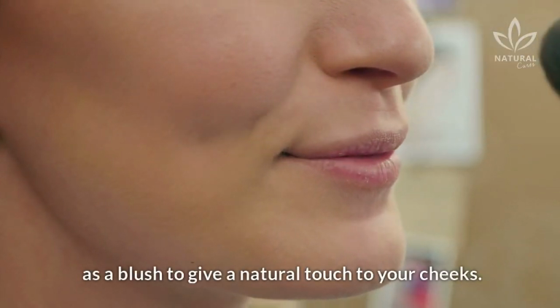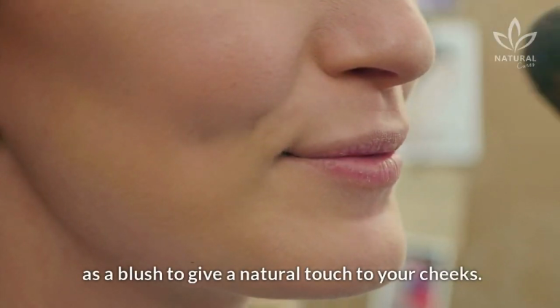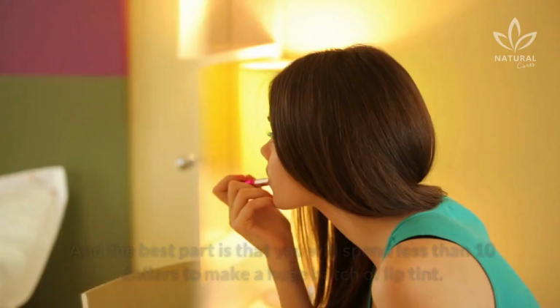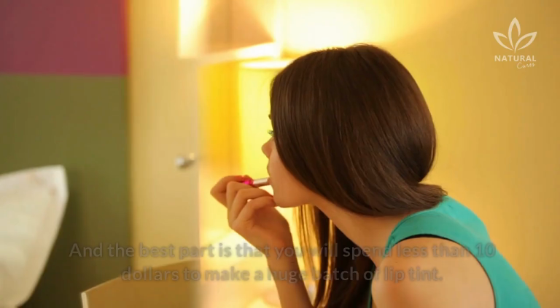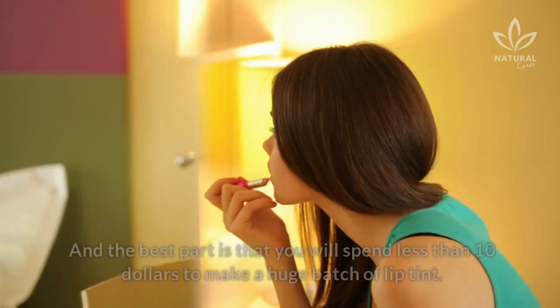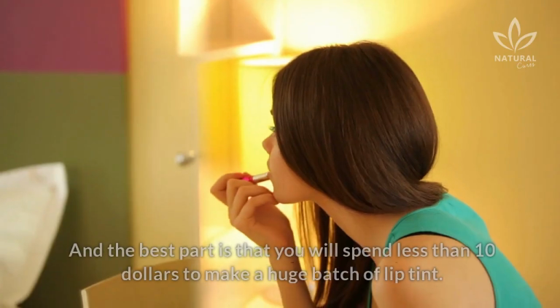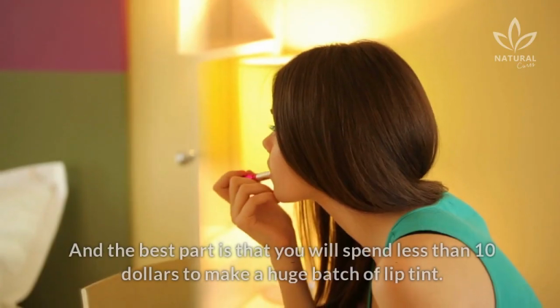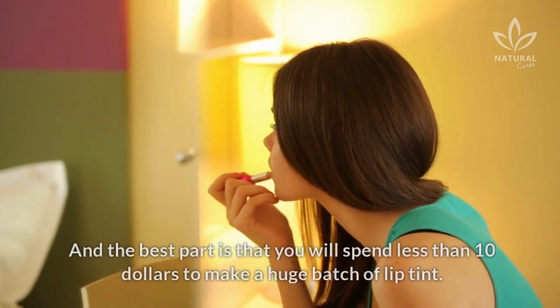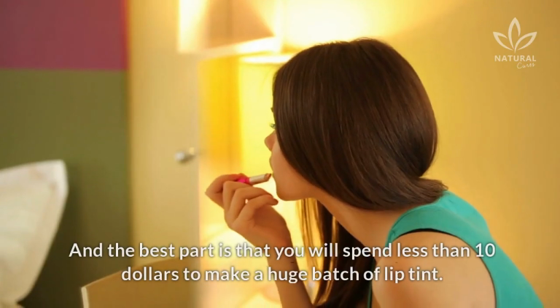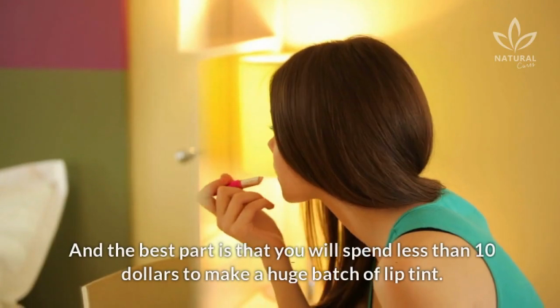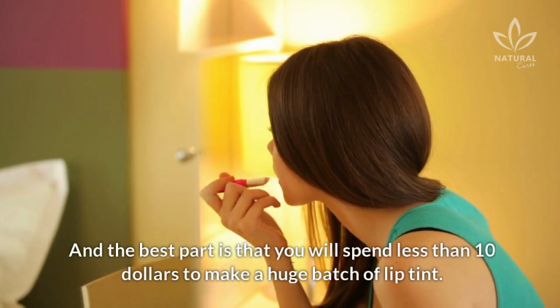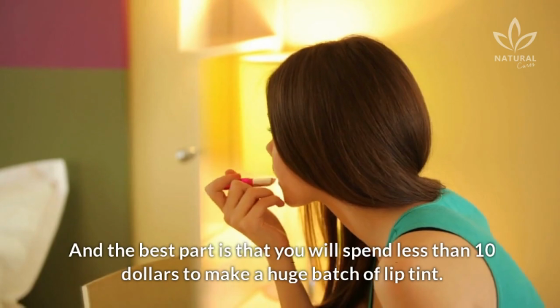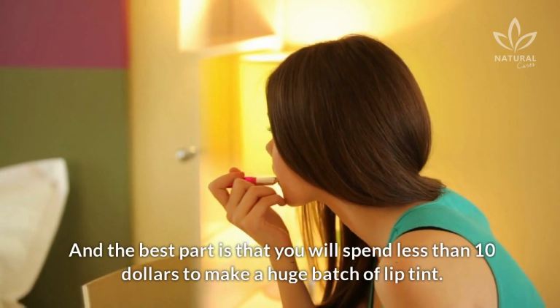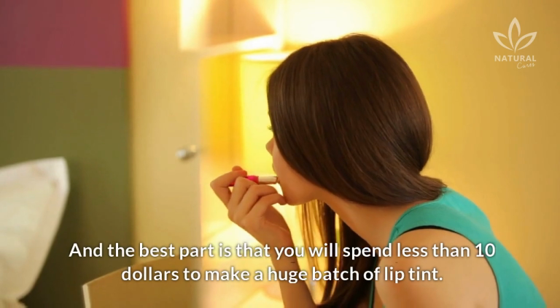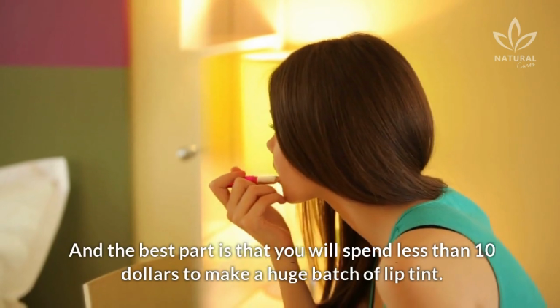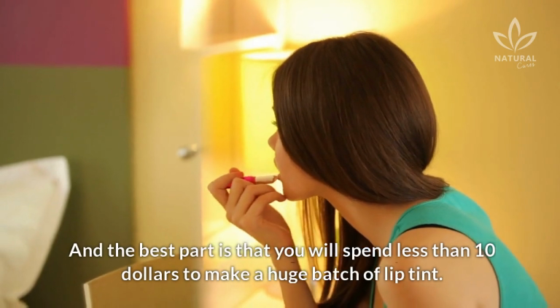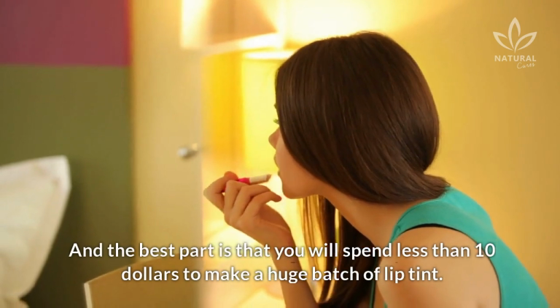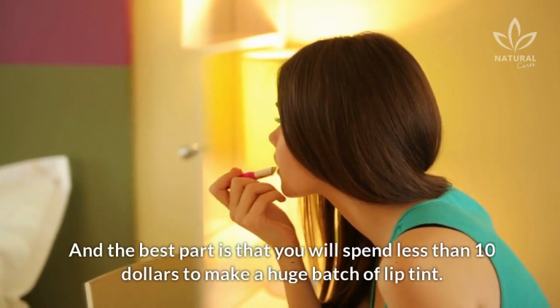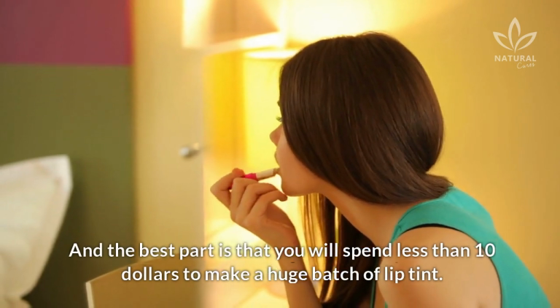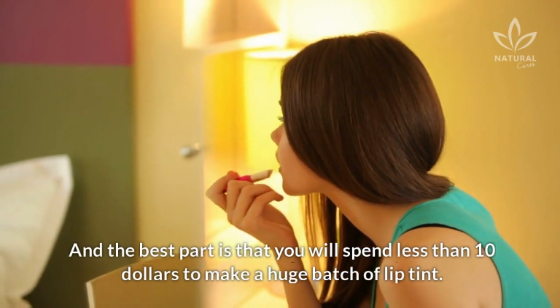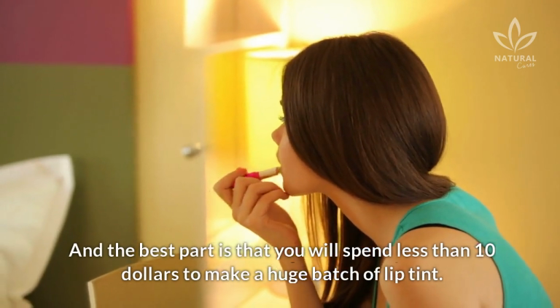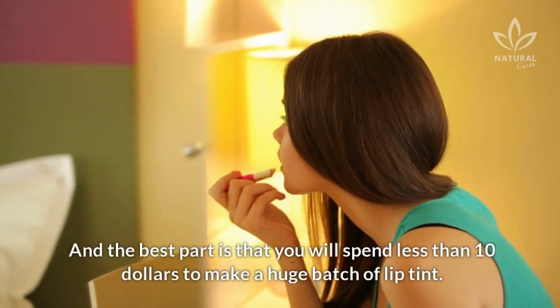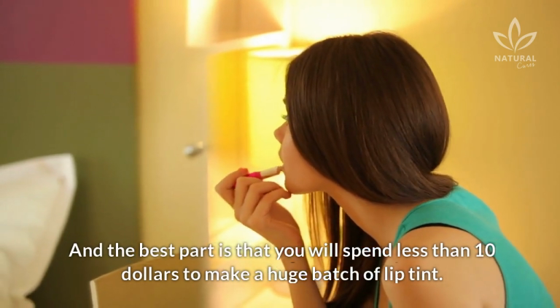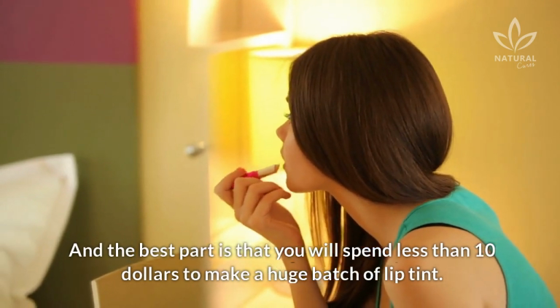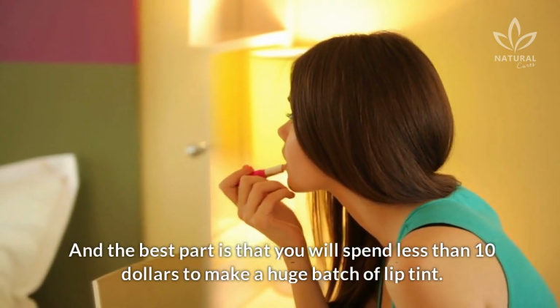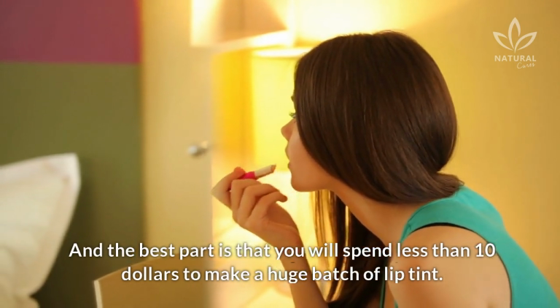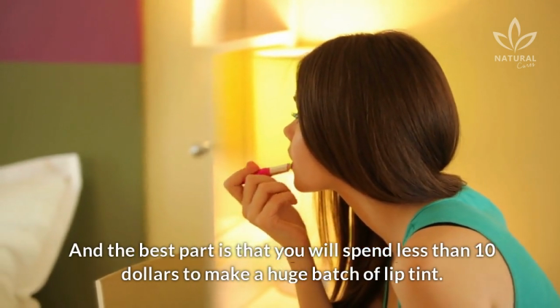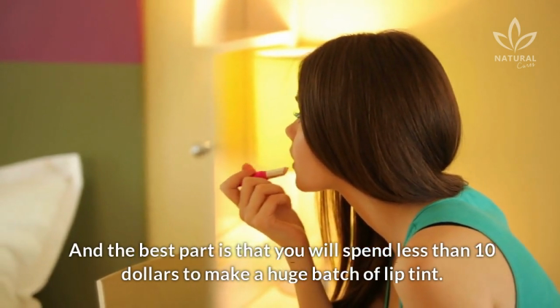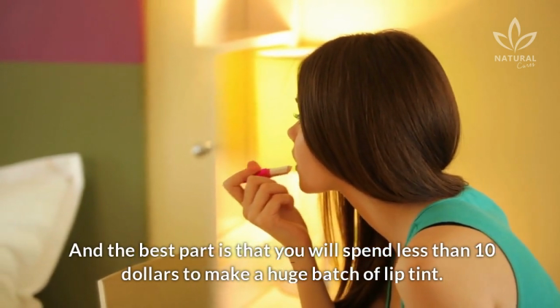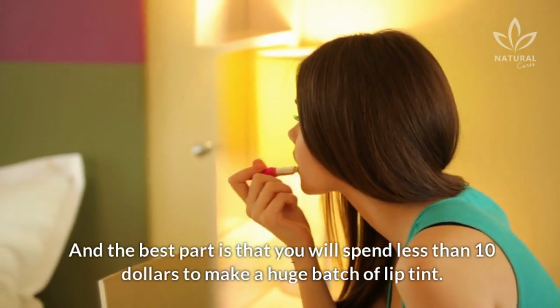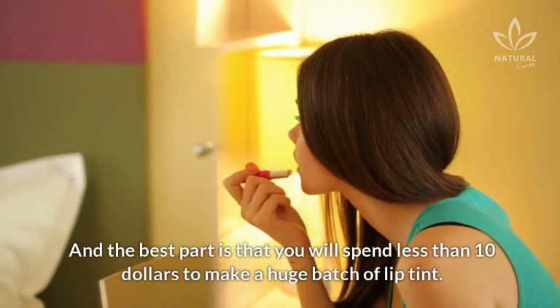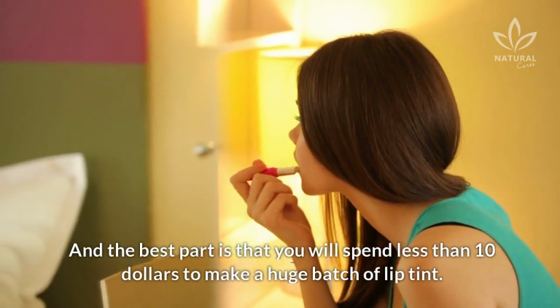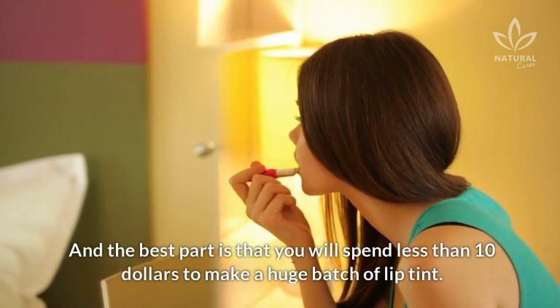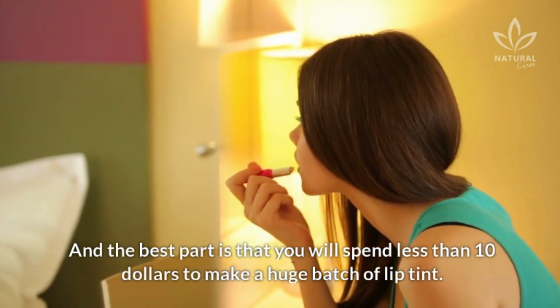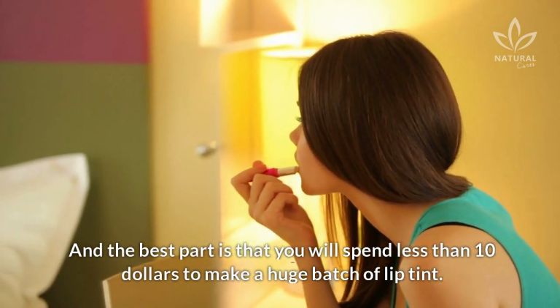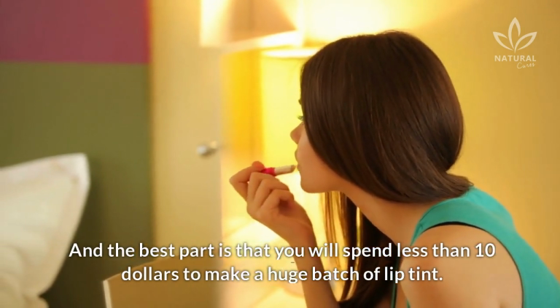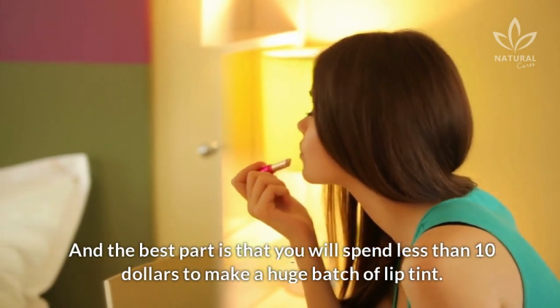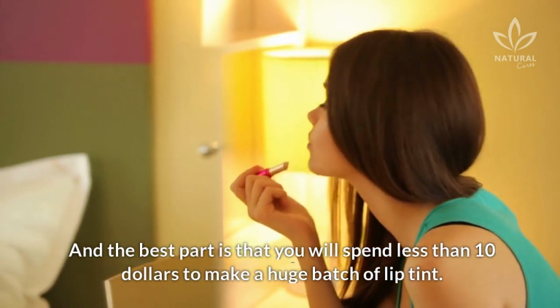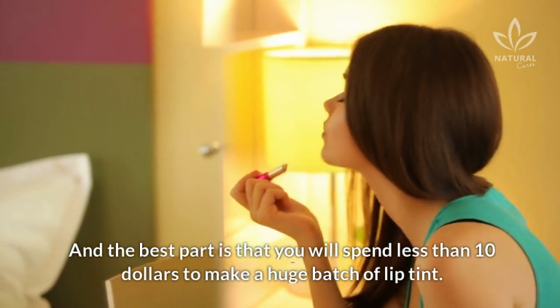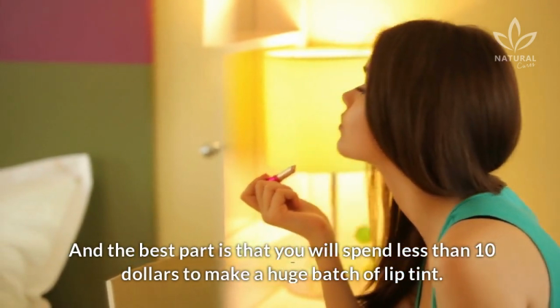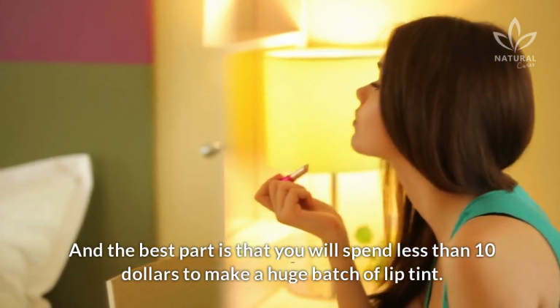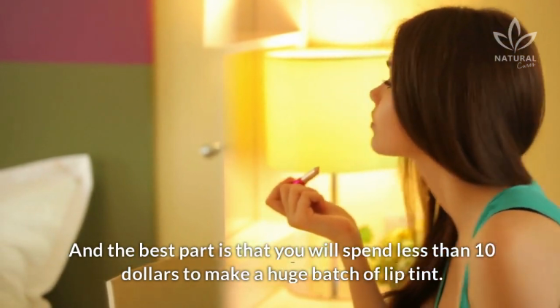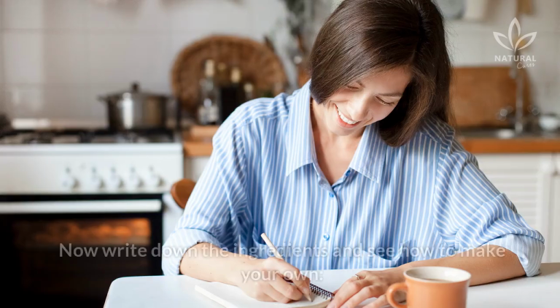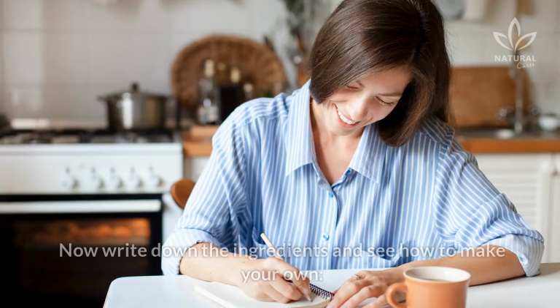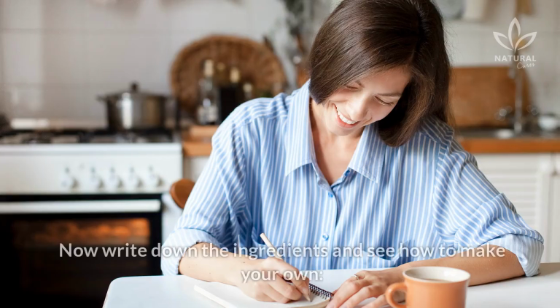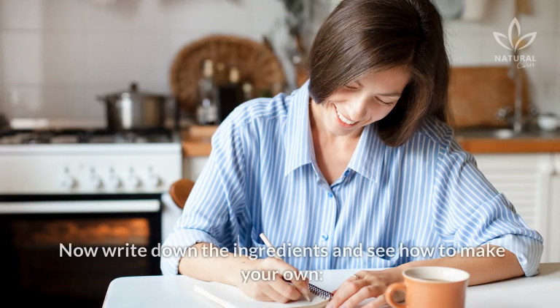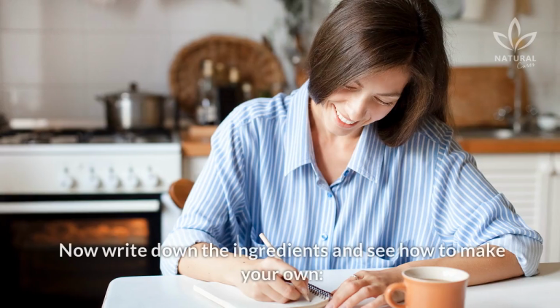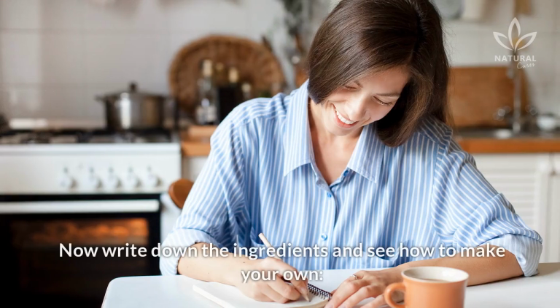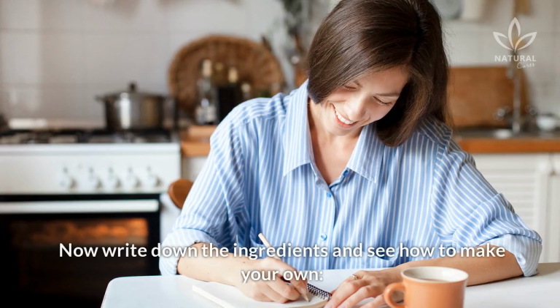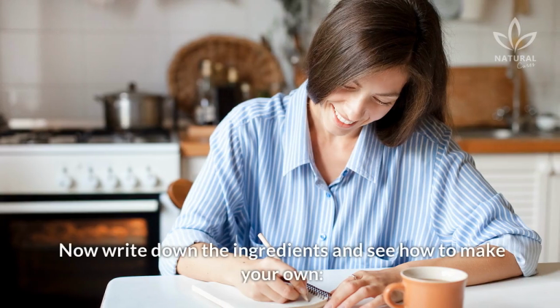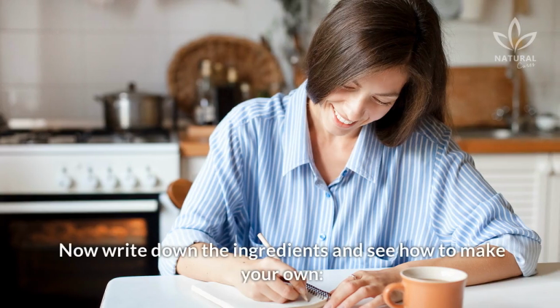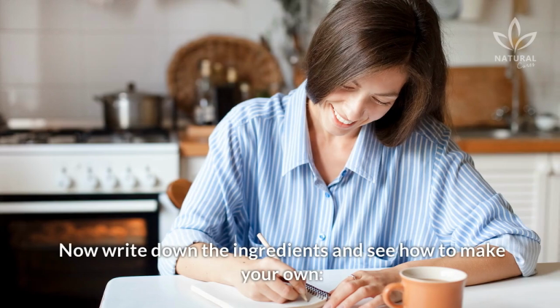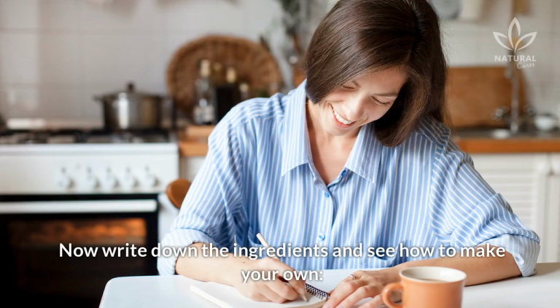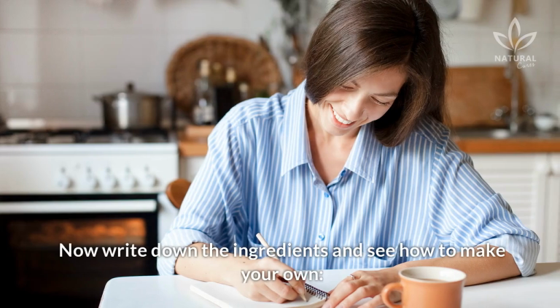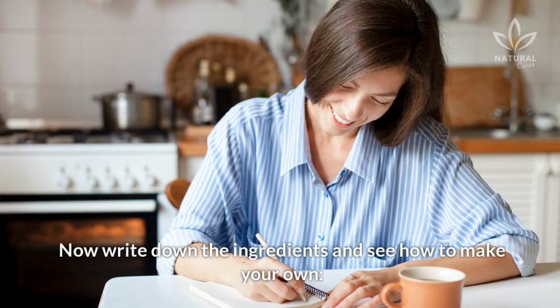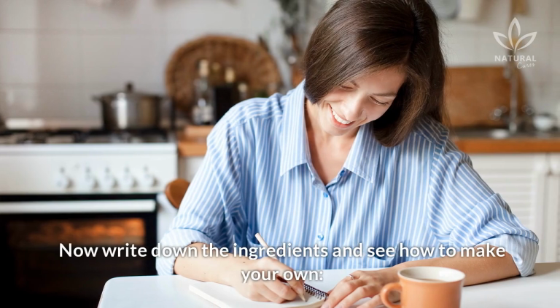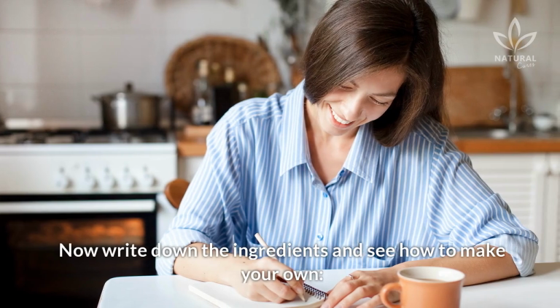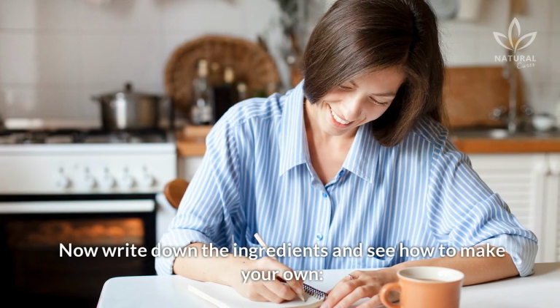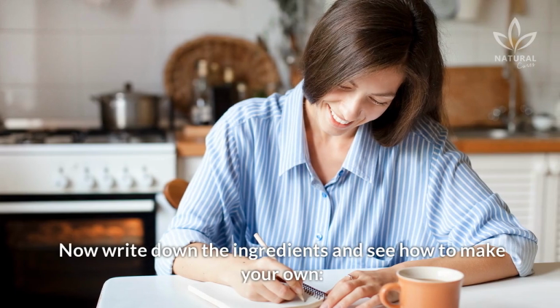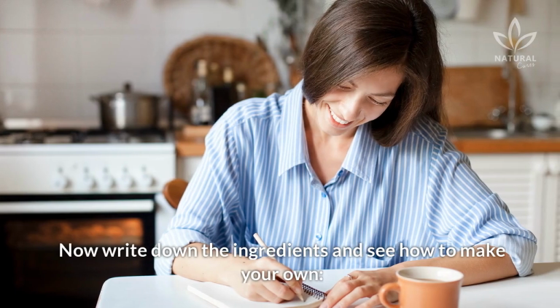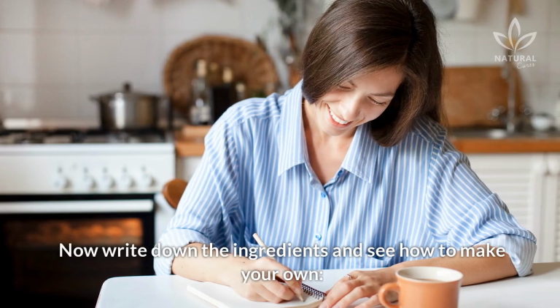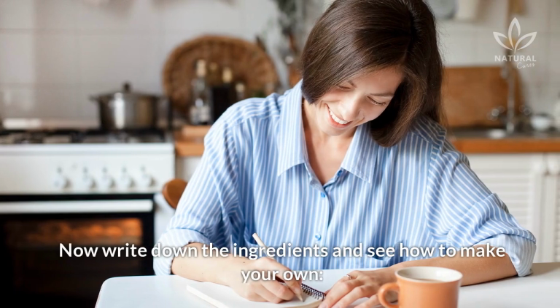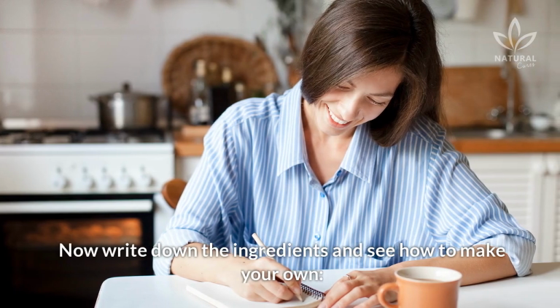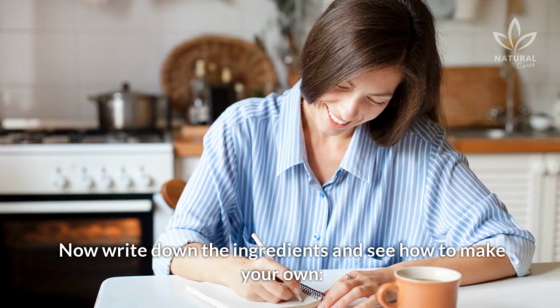And the best part is that you will spend less than $10 to make a huge batch of lip tint. Now write down the ingredients and see how to make your own.